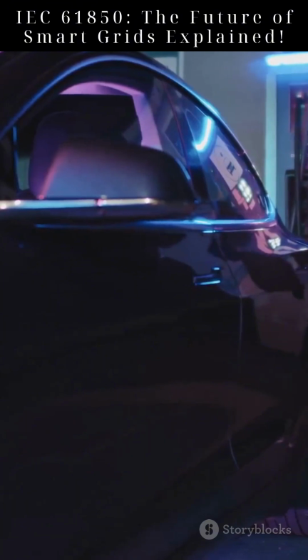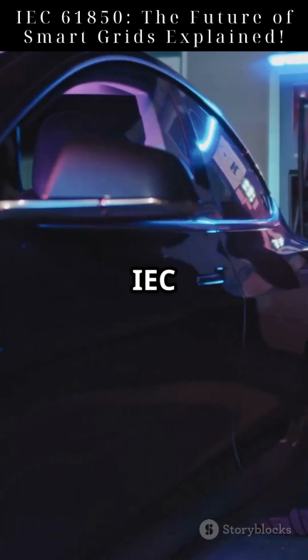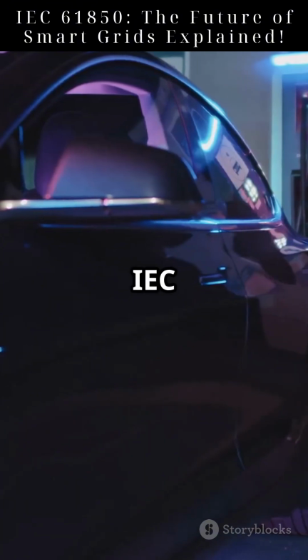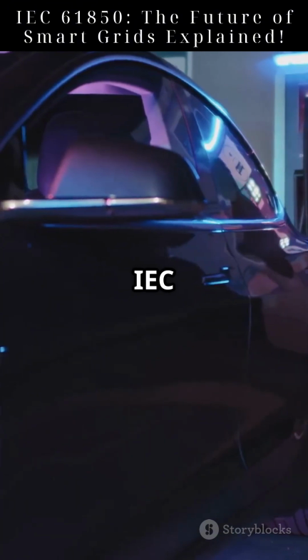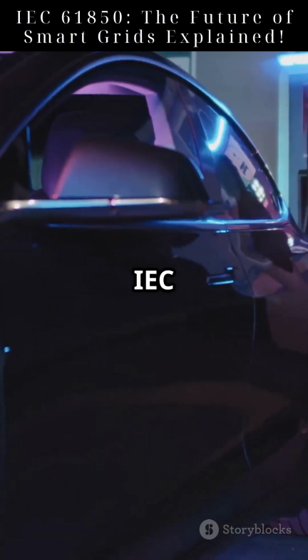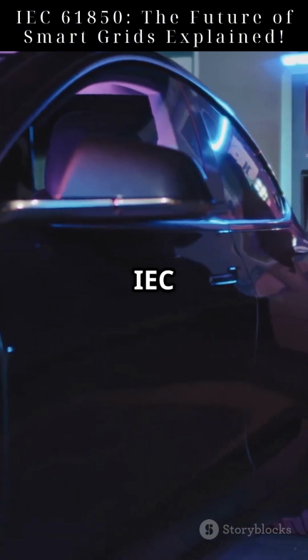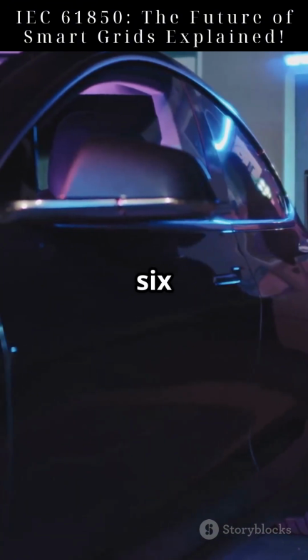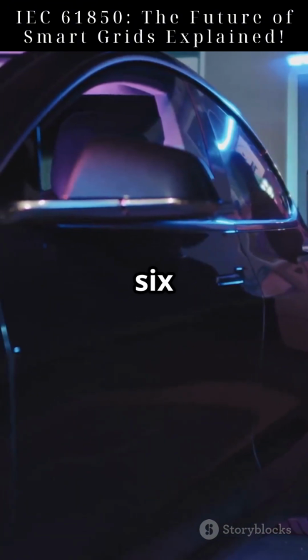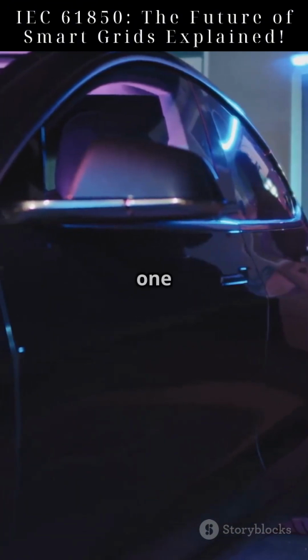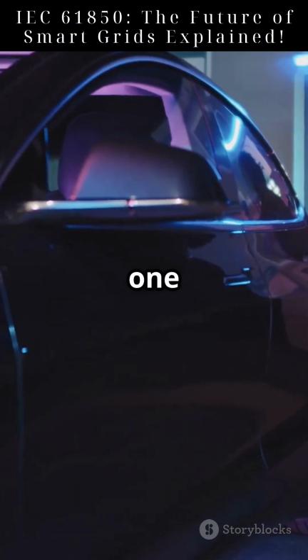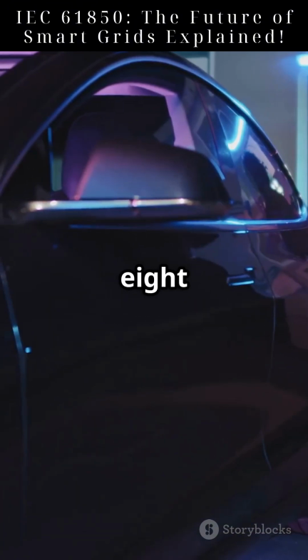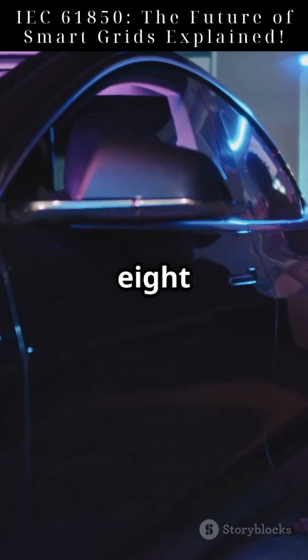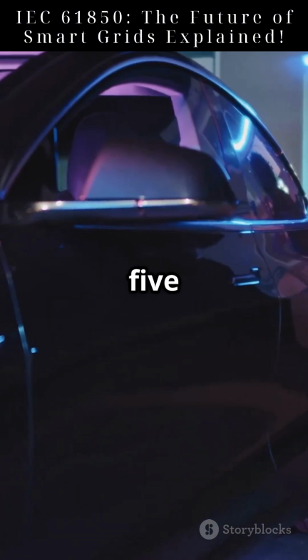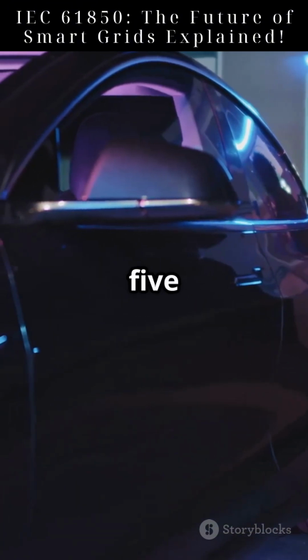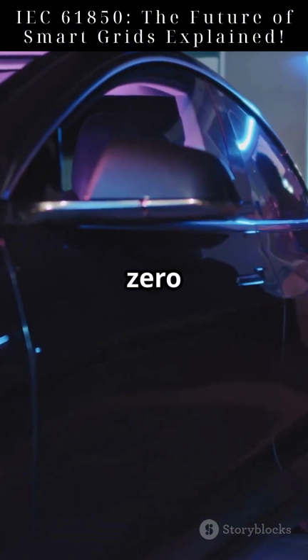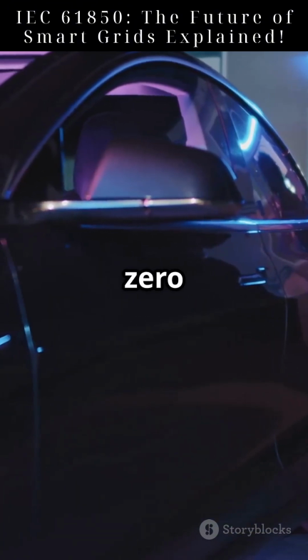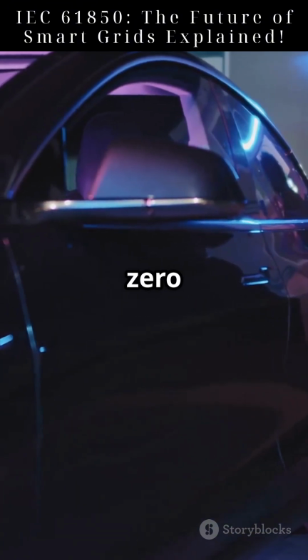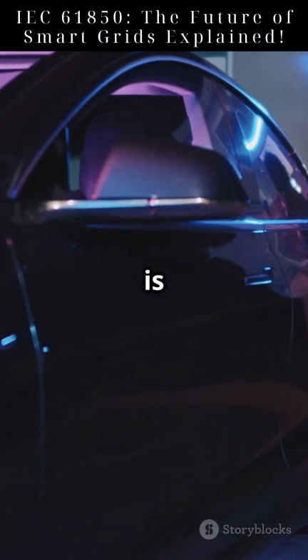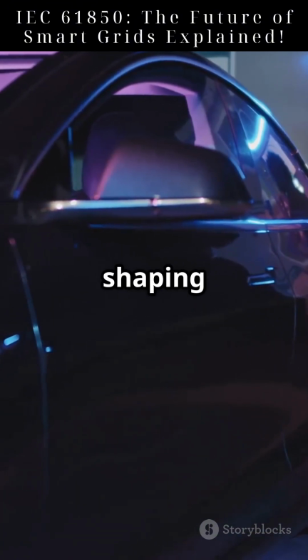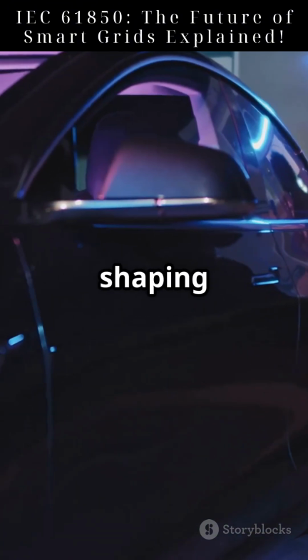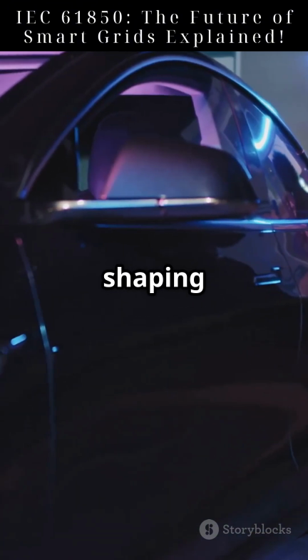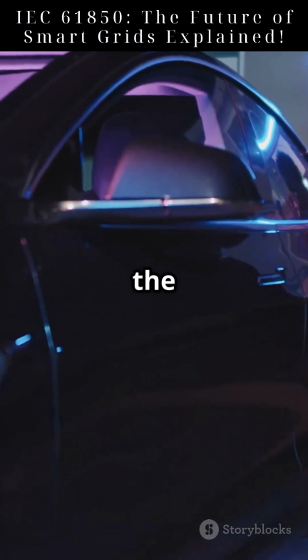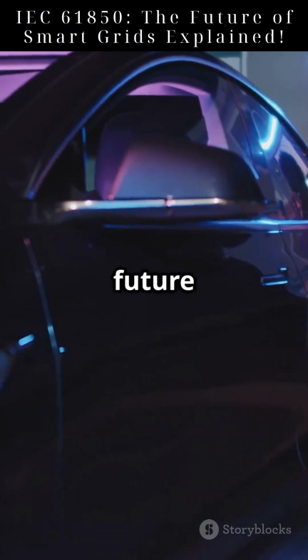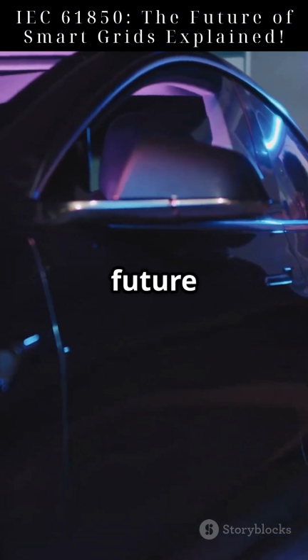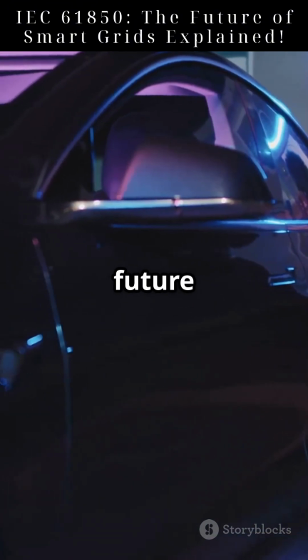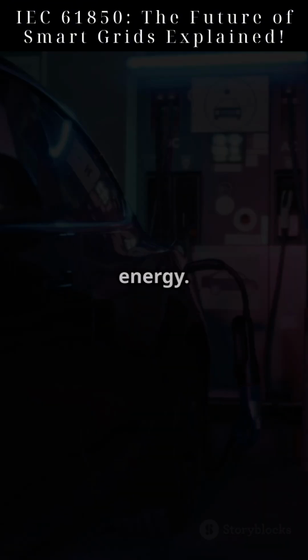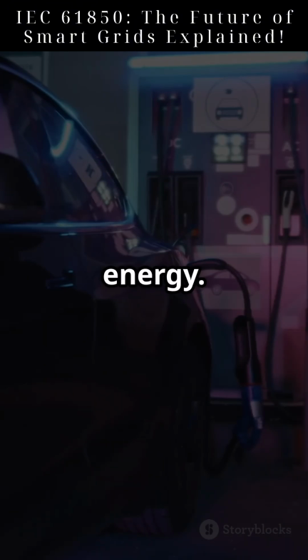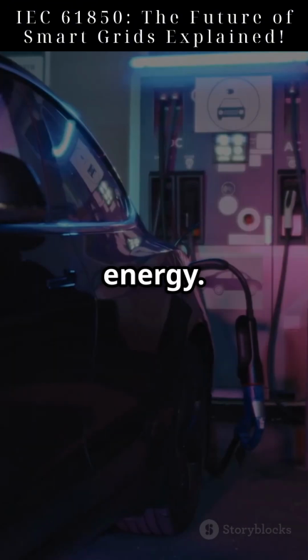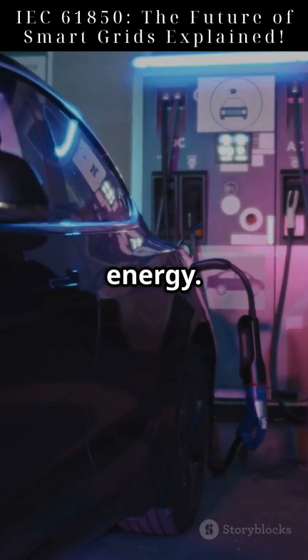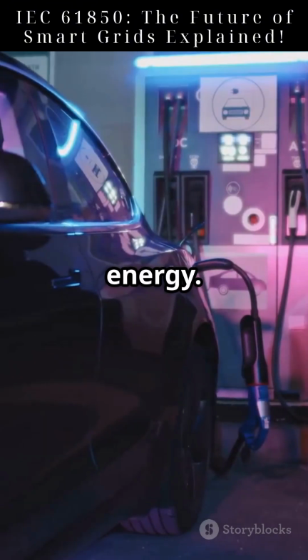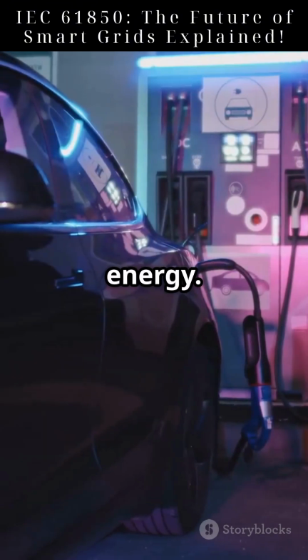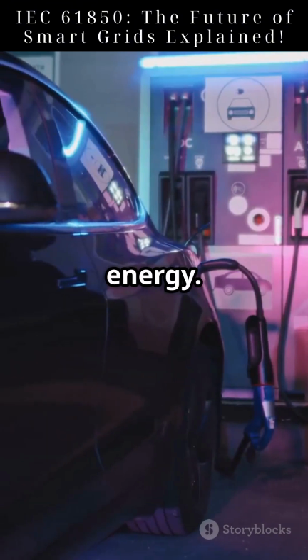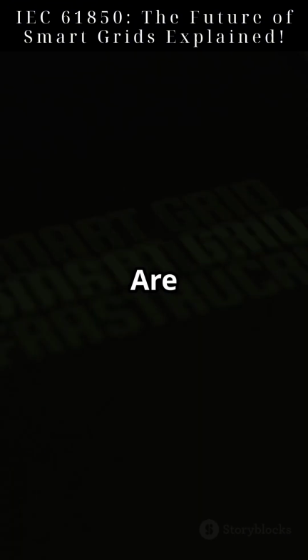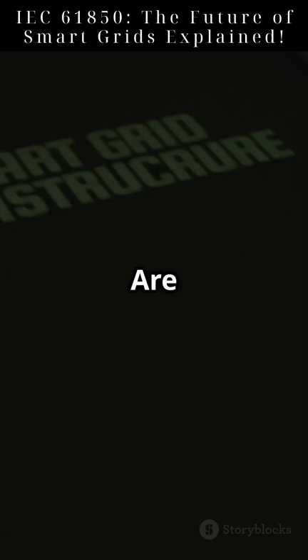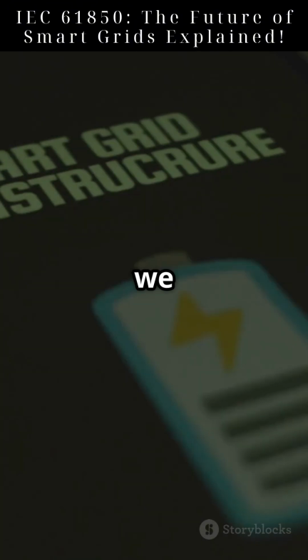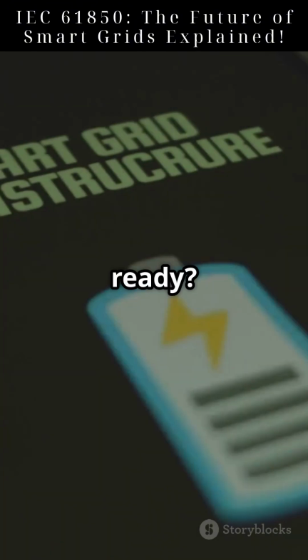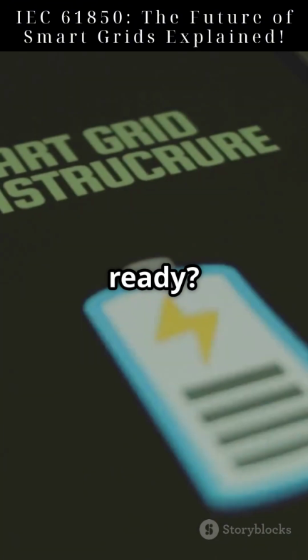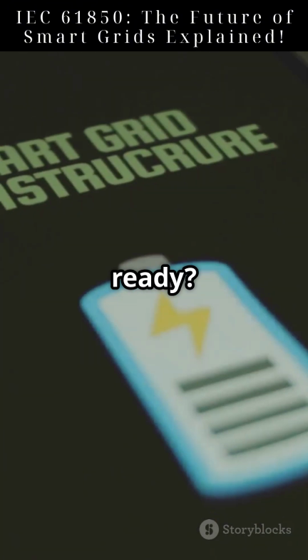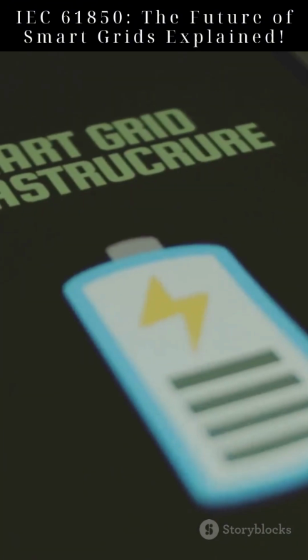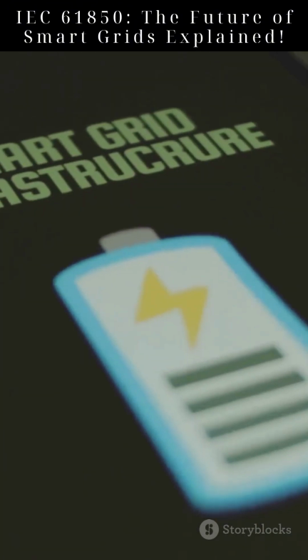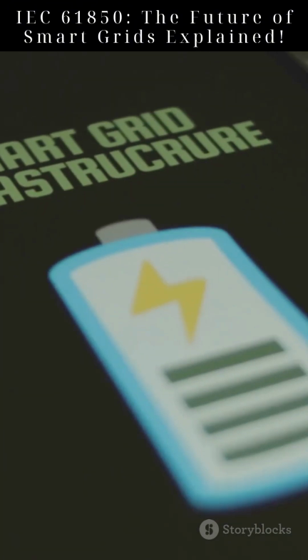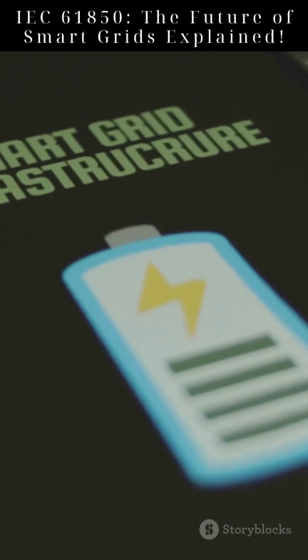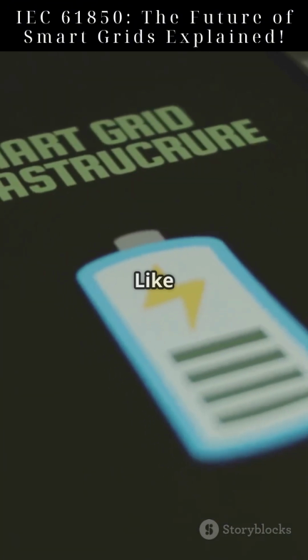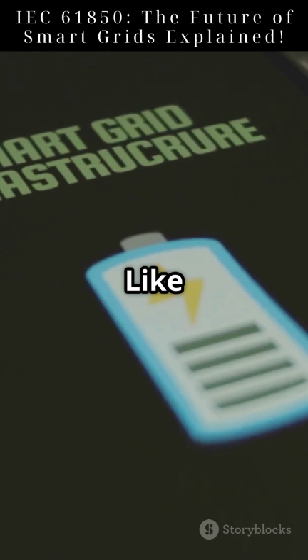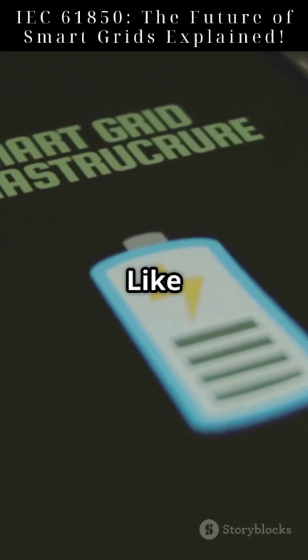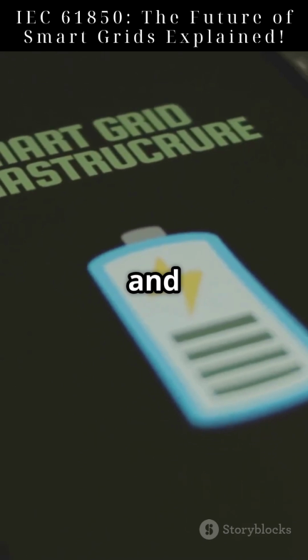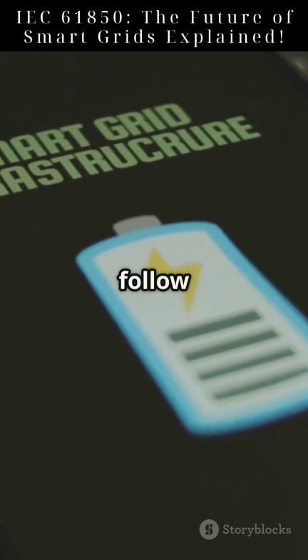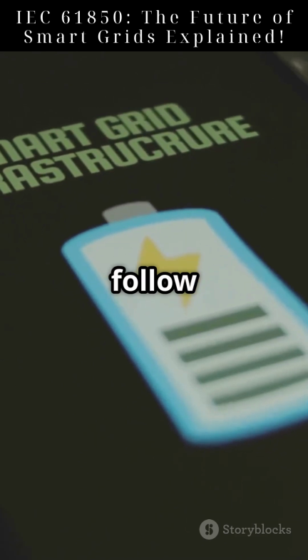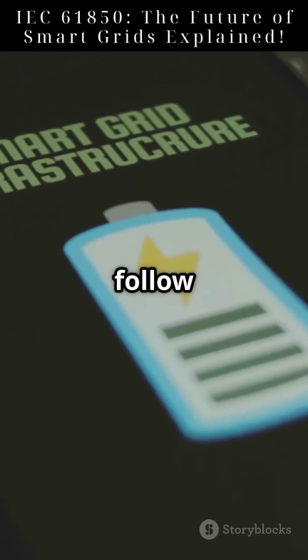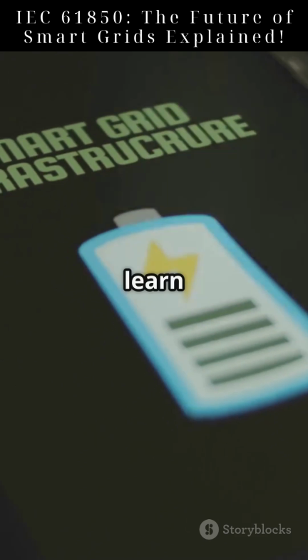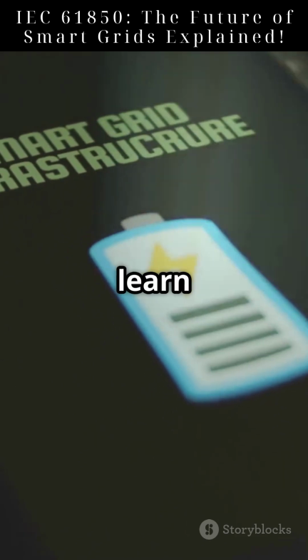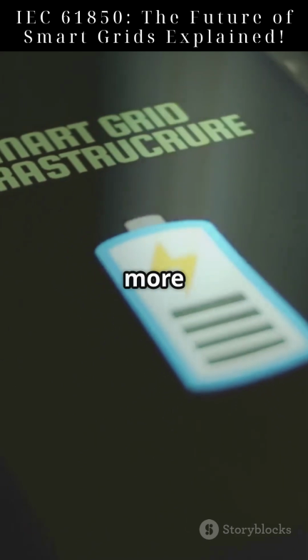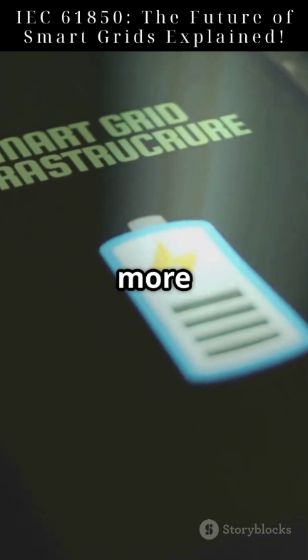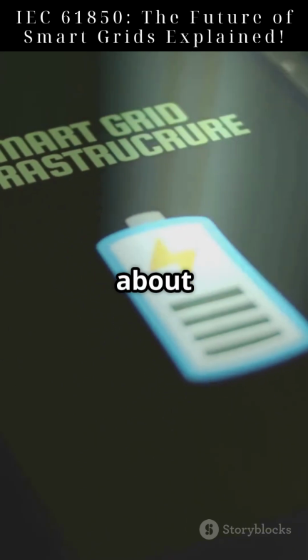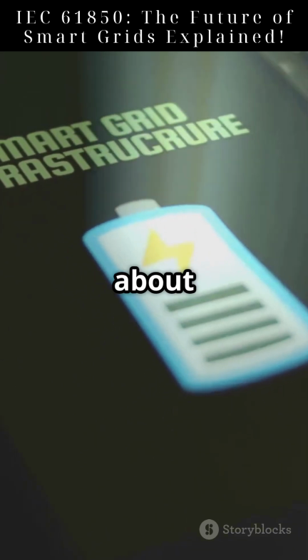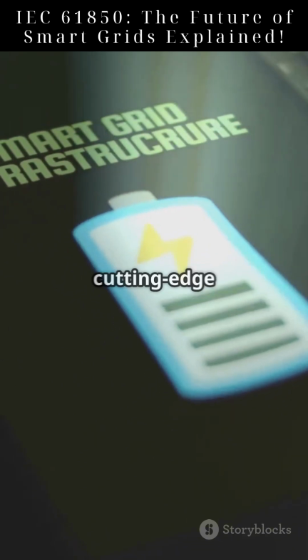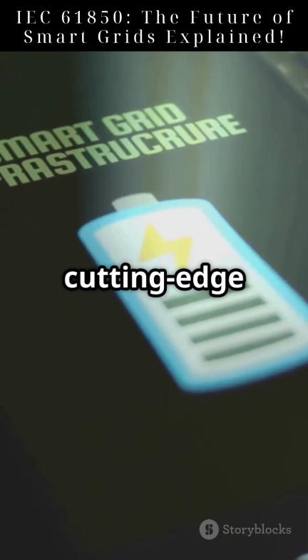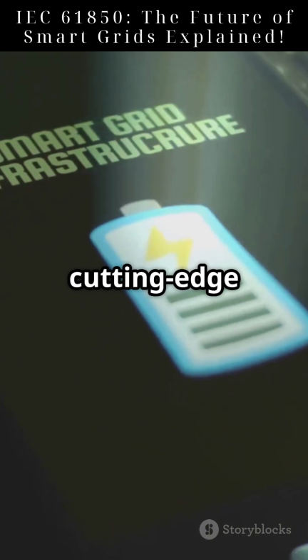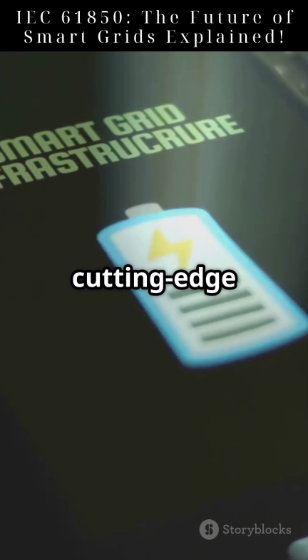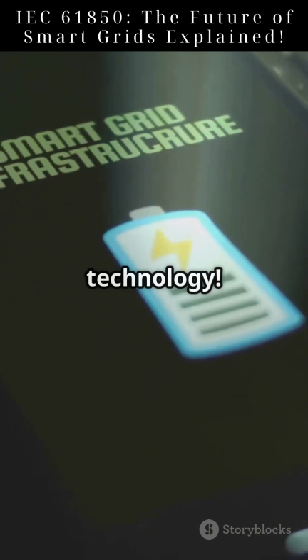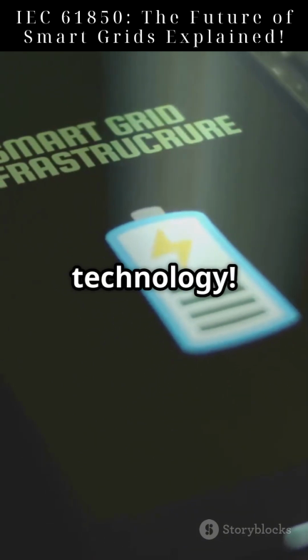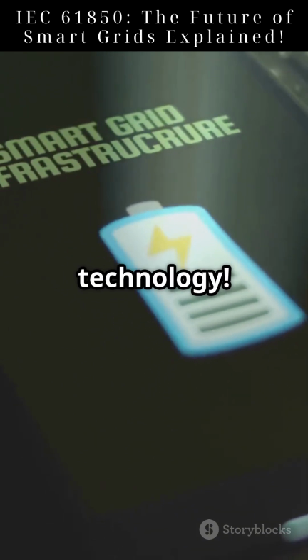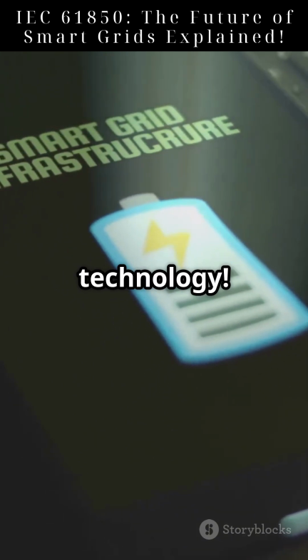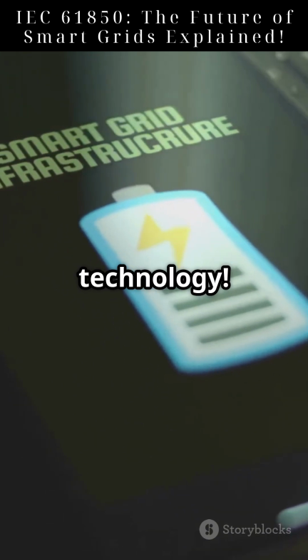IEC 61850 is shaping the future of energy. Are we ready? Like and follow to learn more about cutting-edge technology.